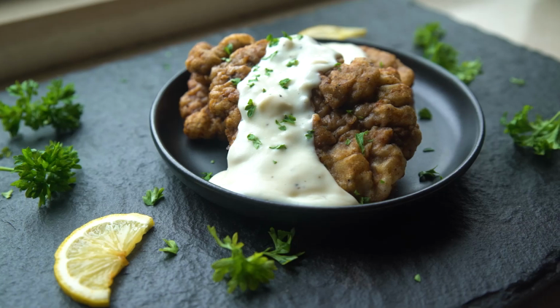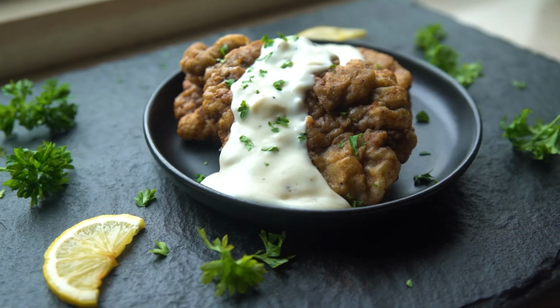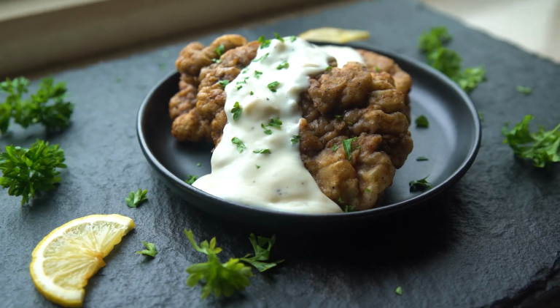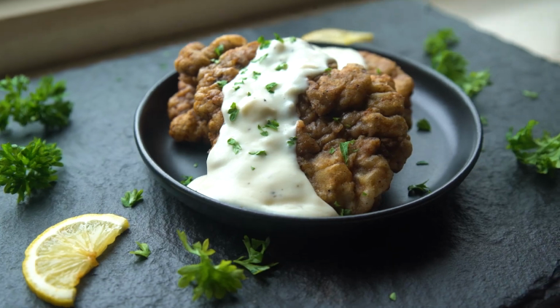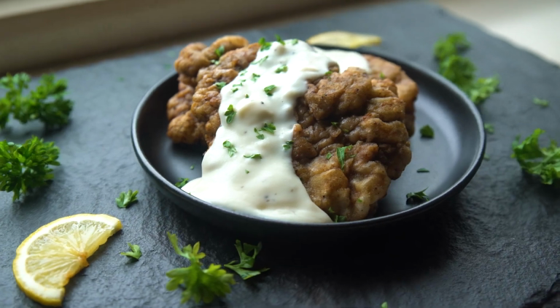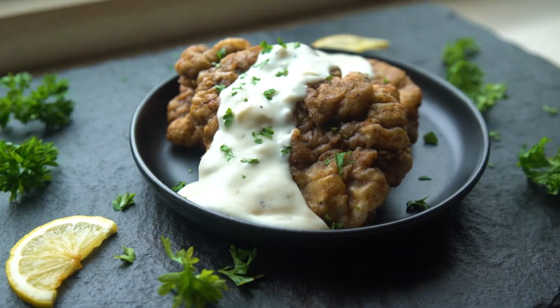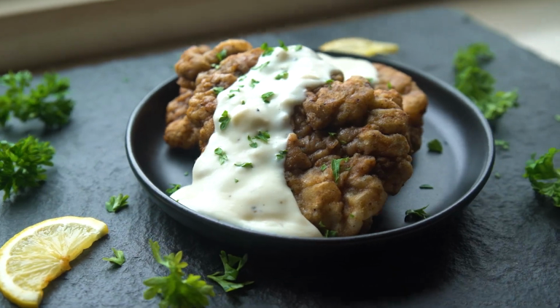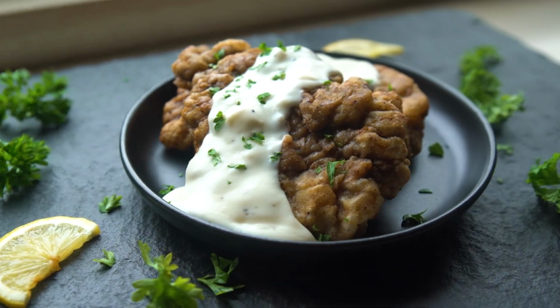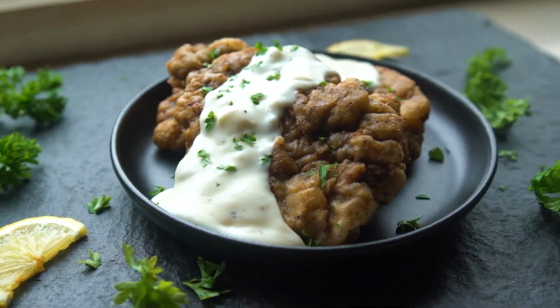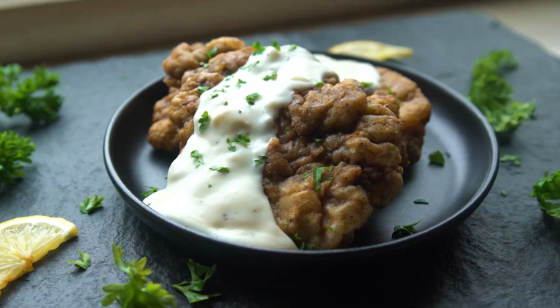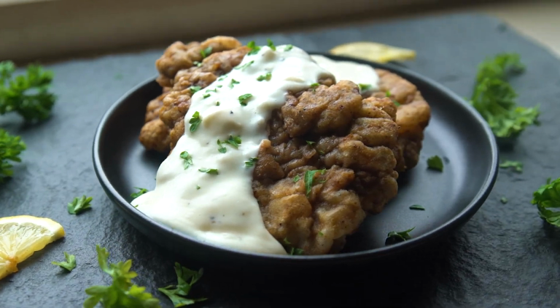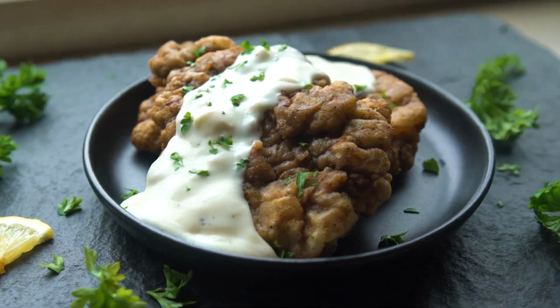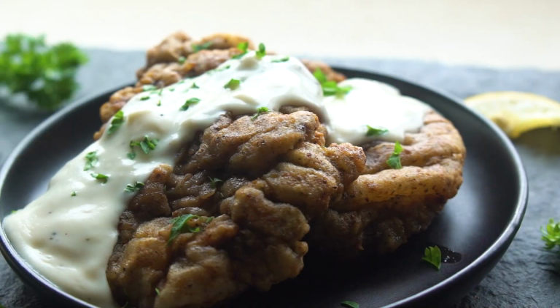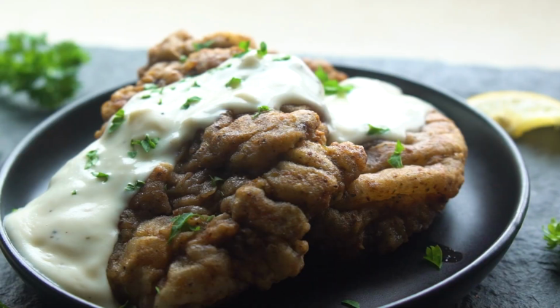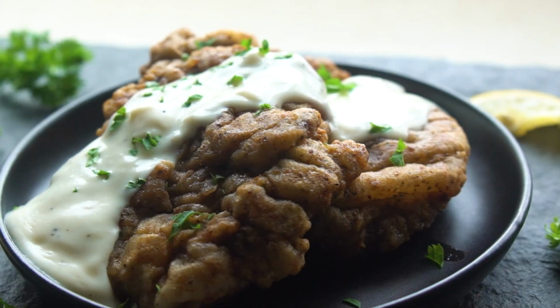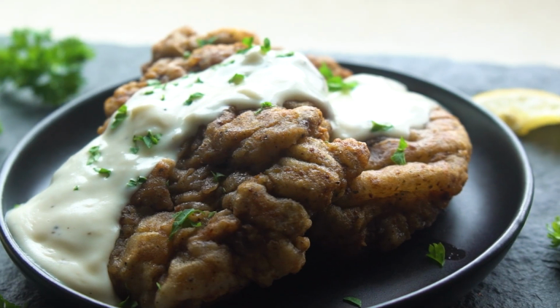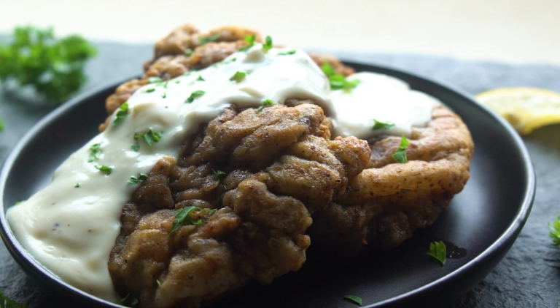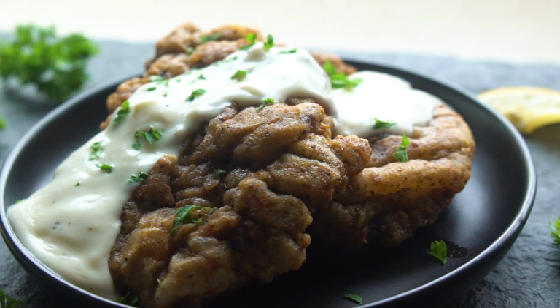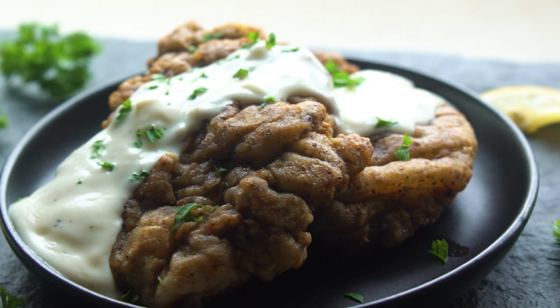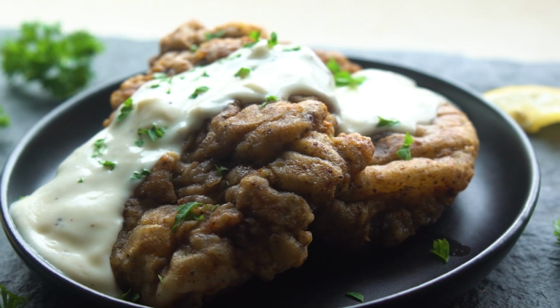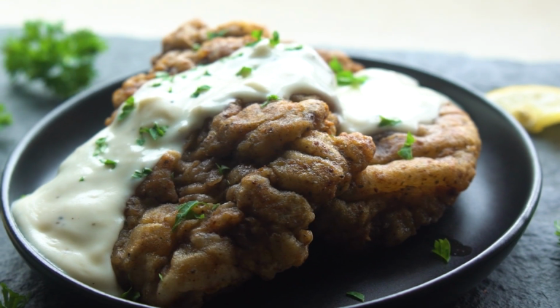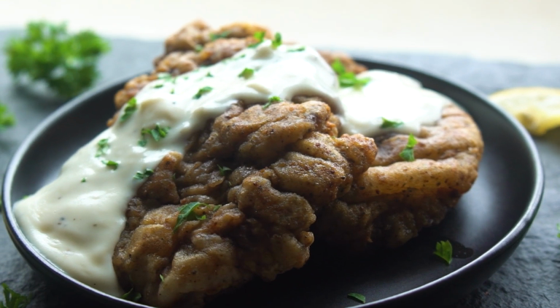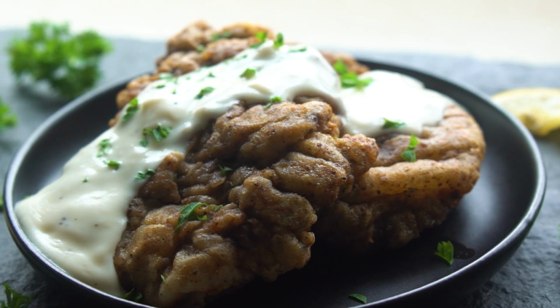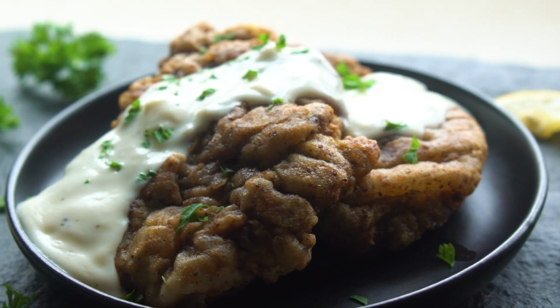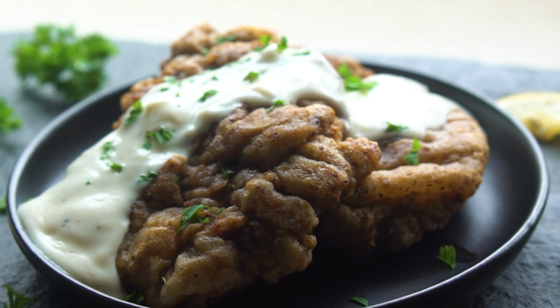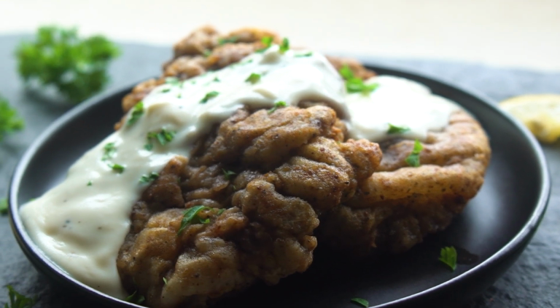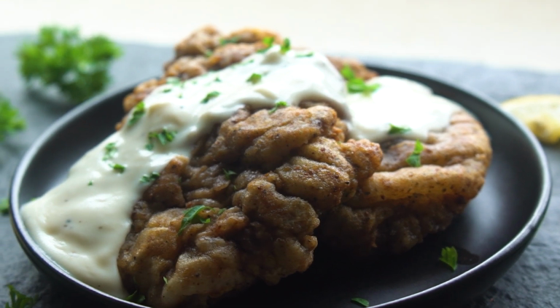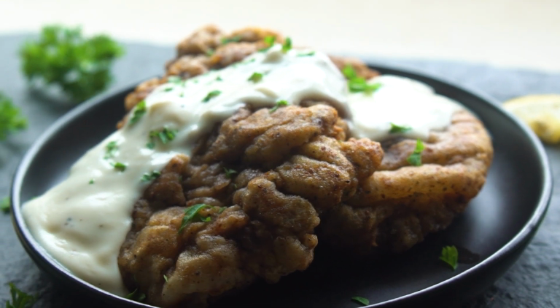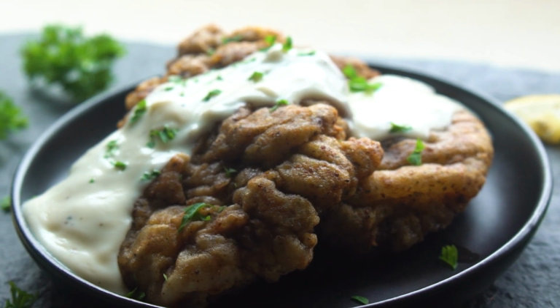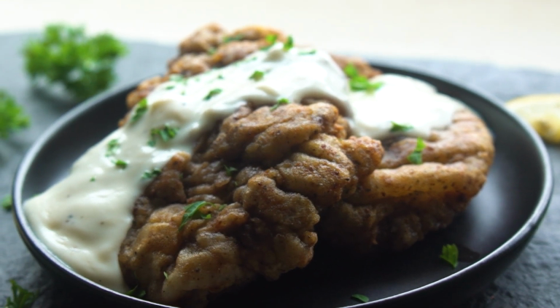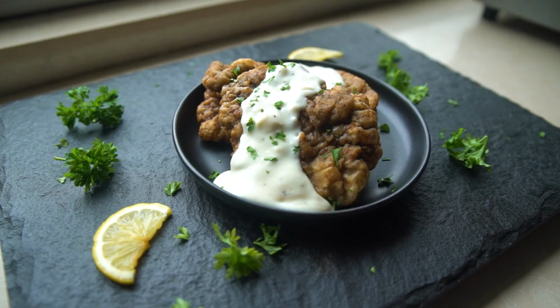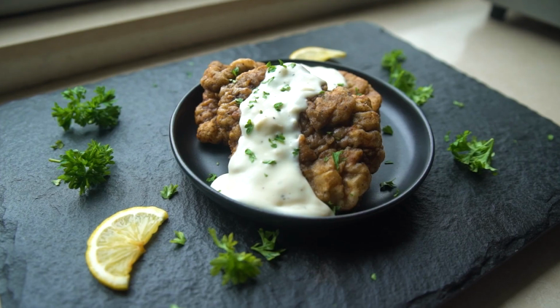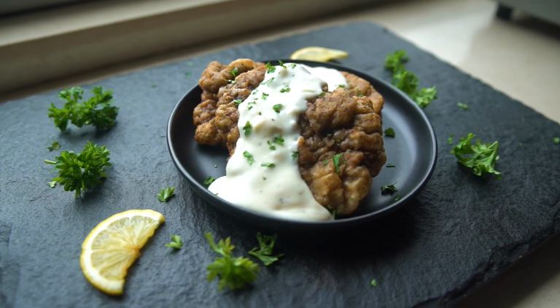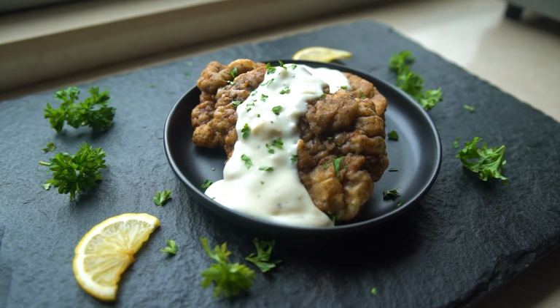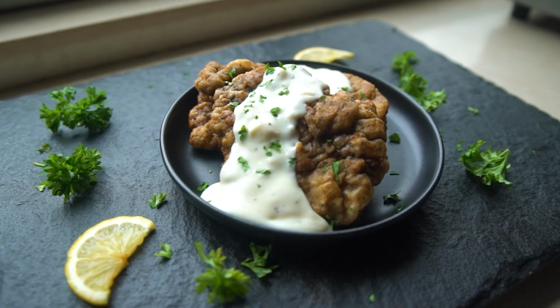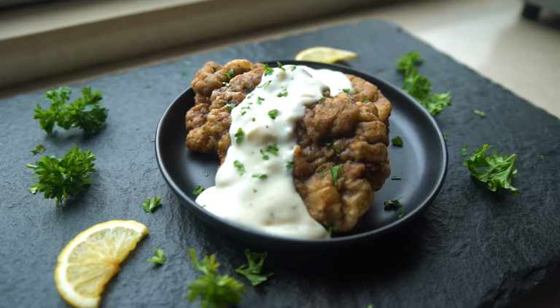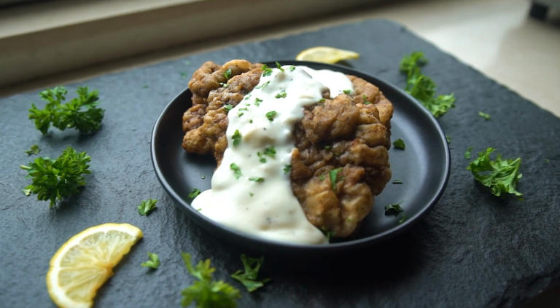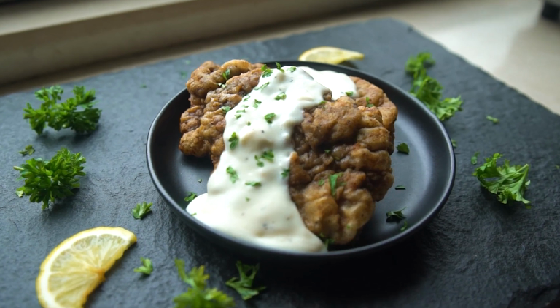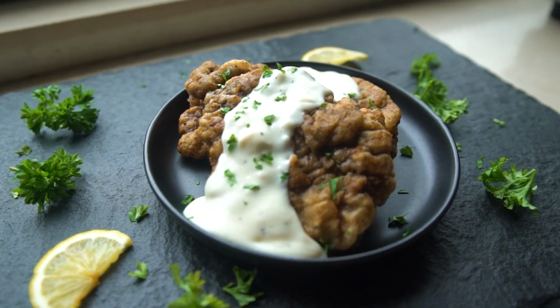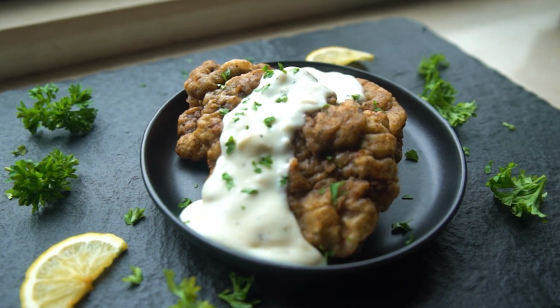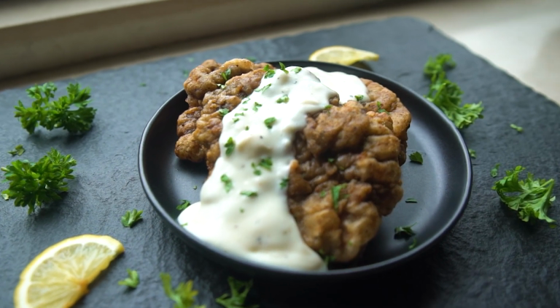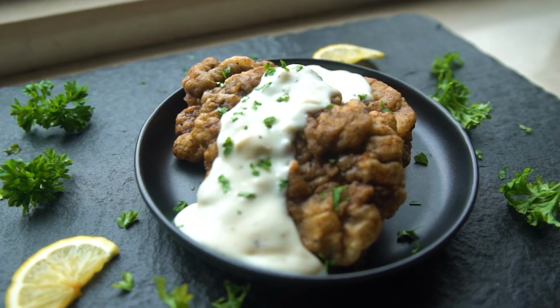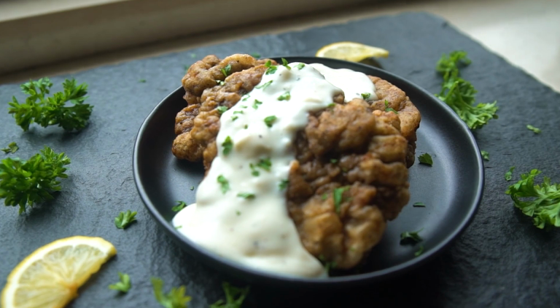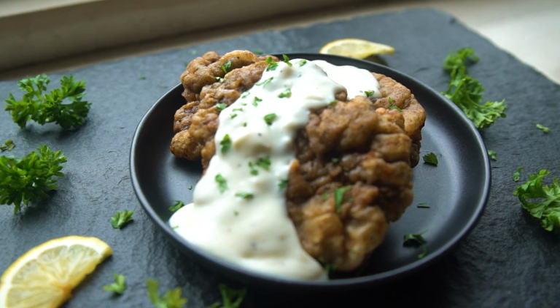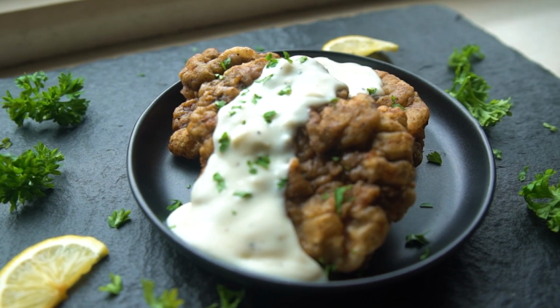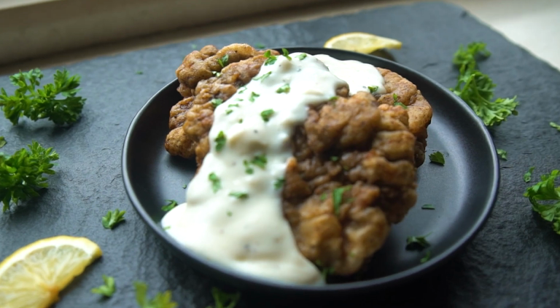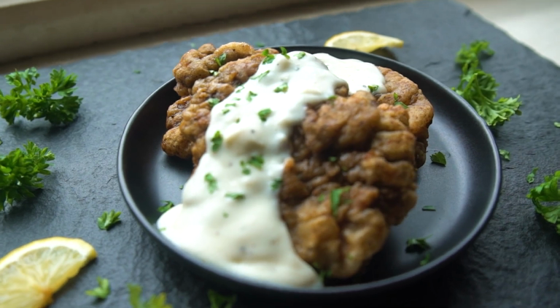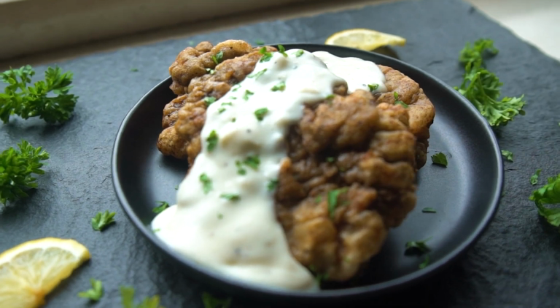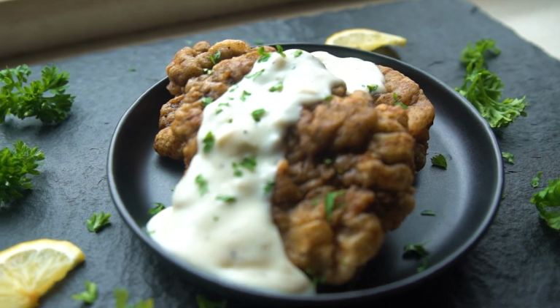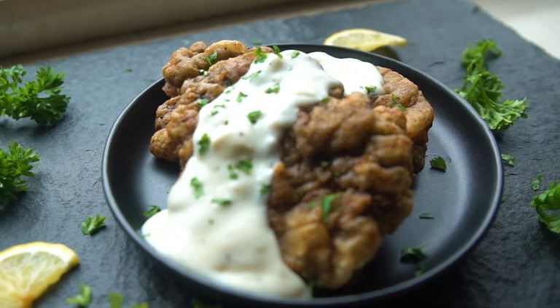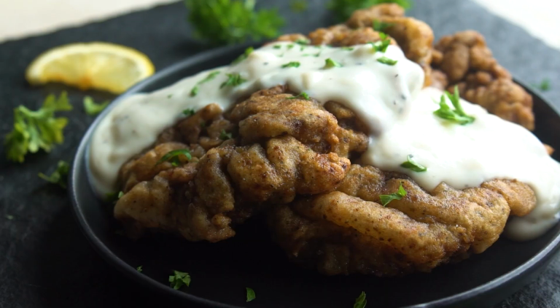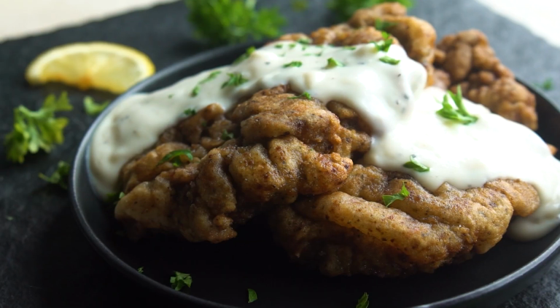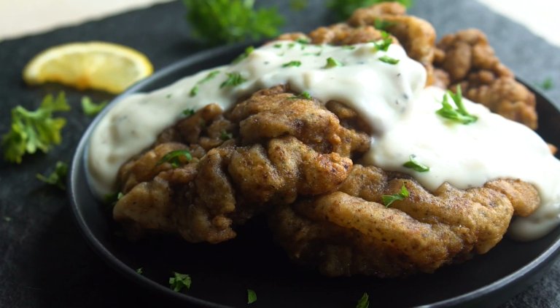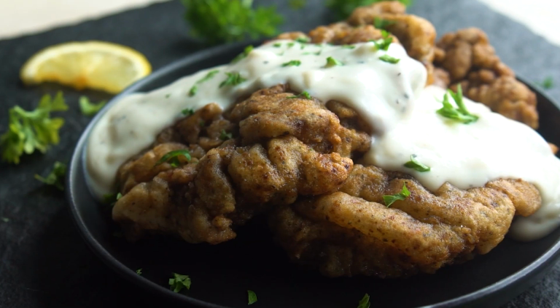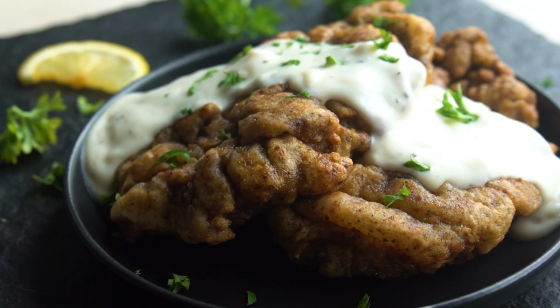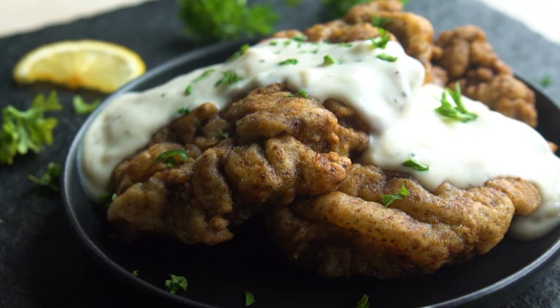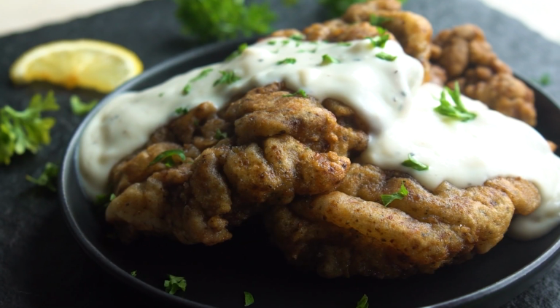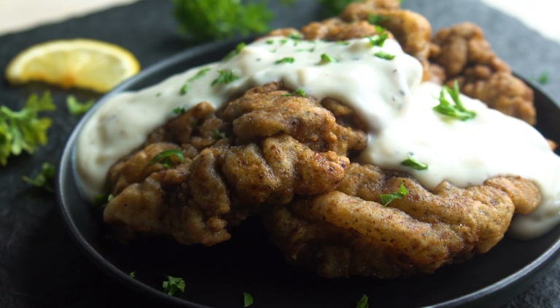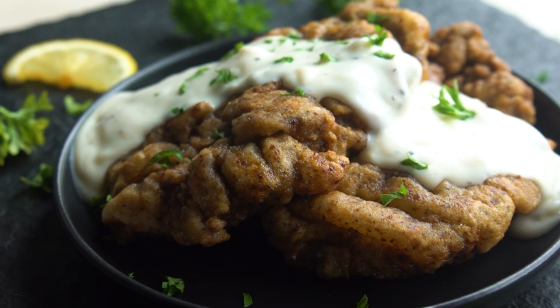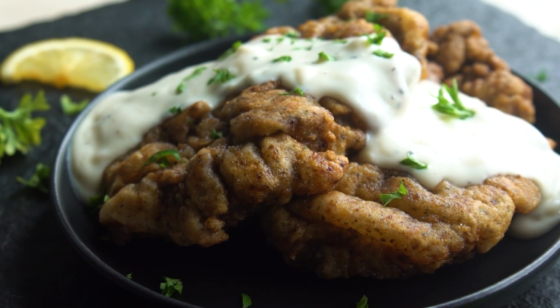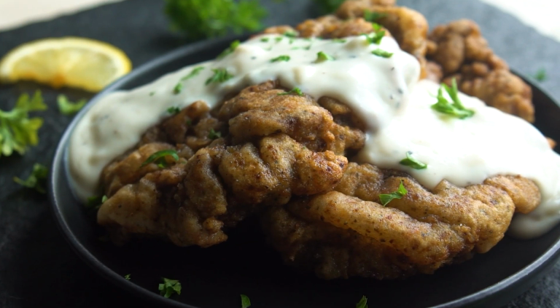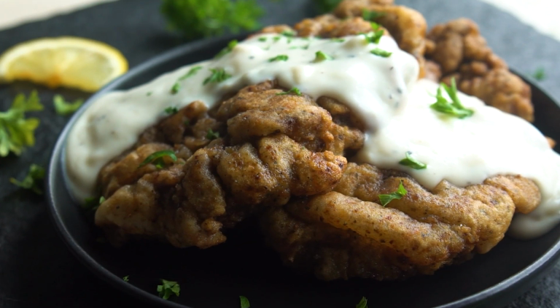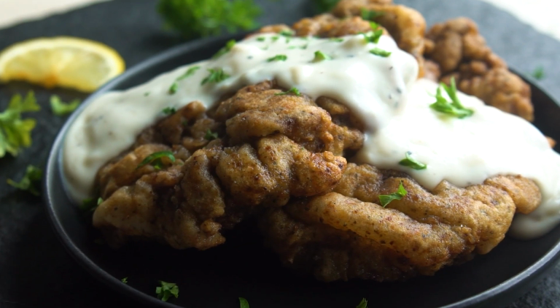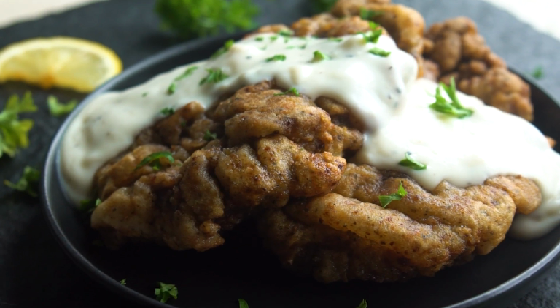When I say chicken fried steak, what's the first thing you think about? Let me tell you, you thought wrong. There is no chicken in chicken fried steak.